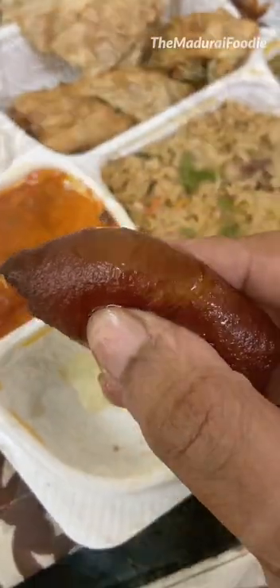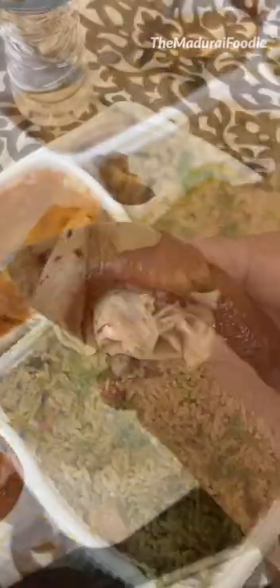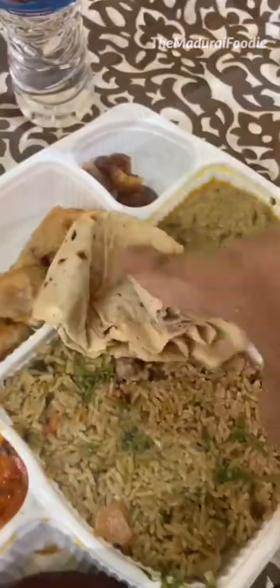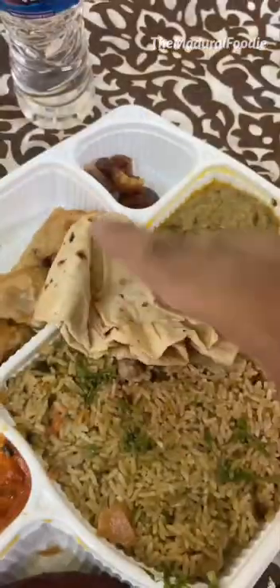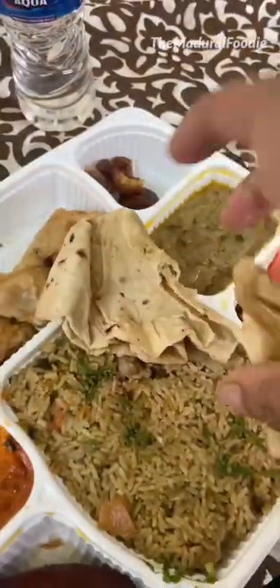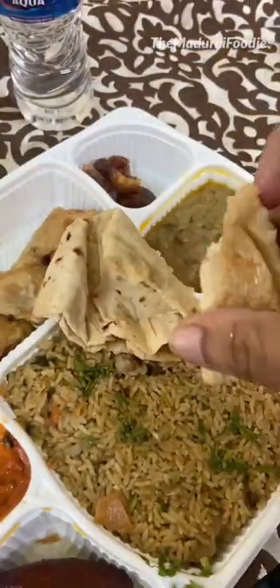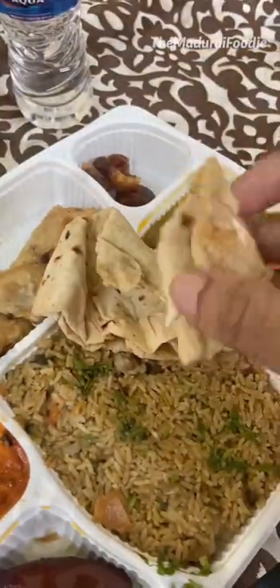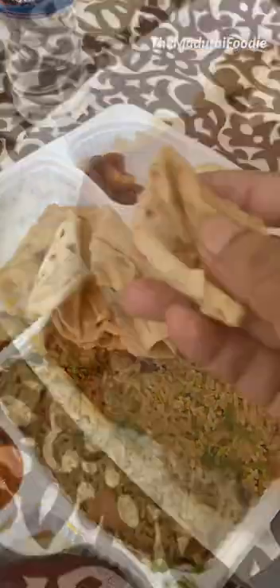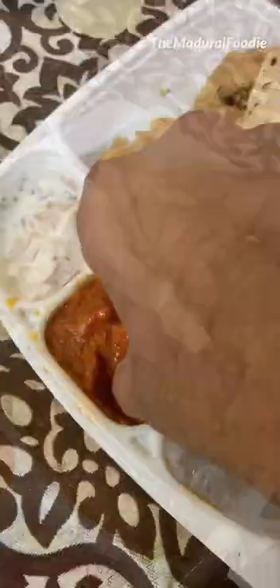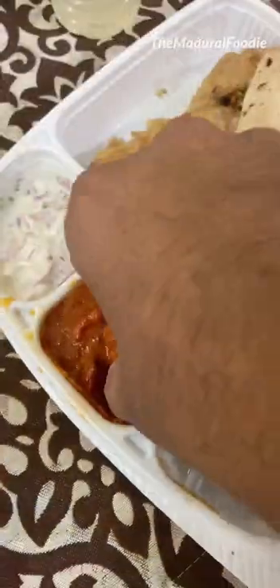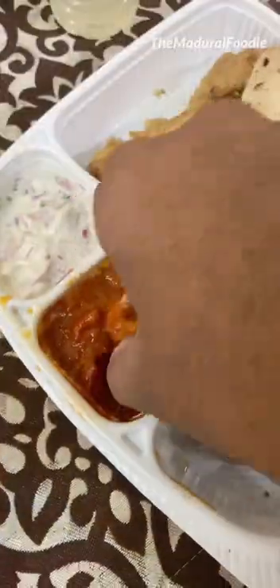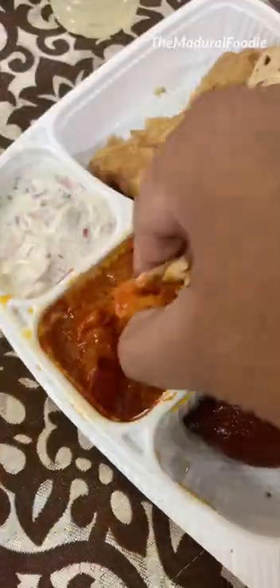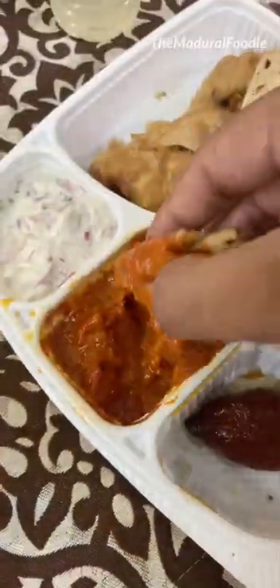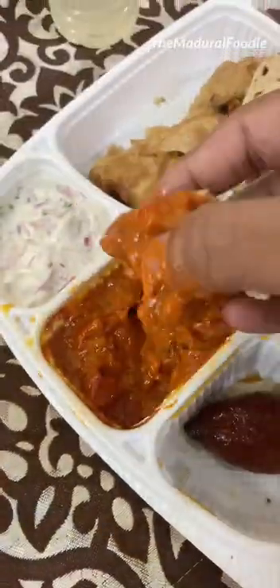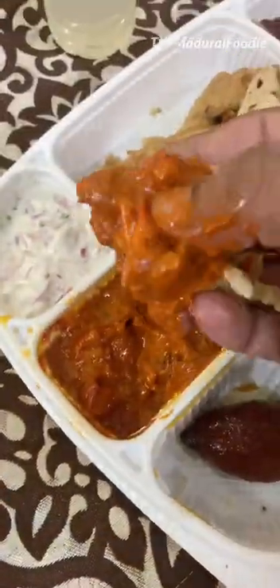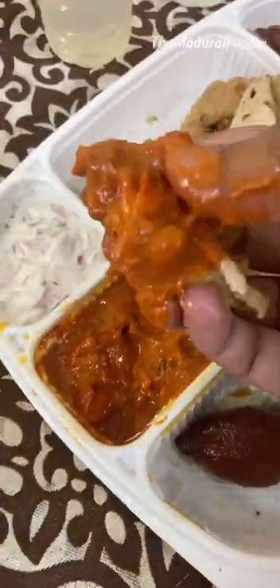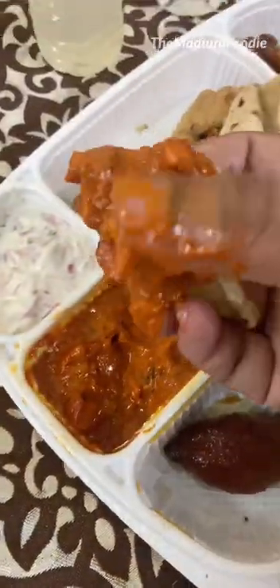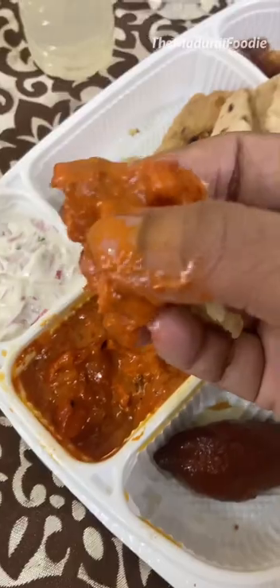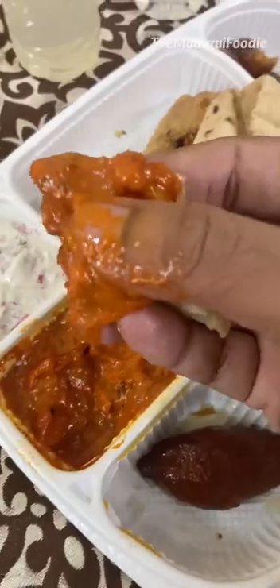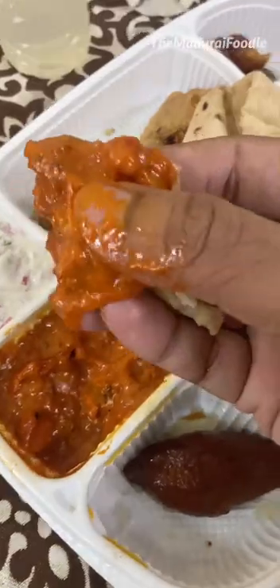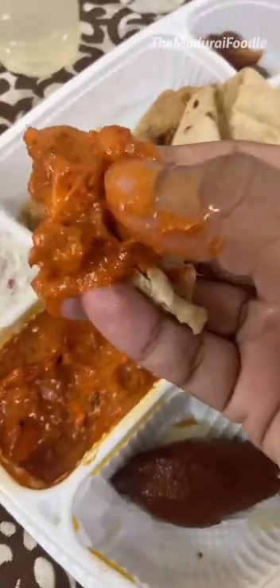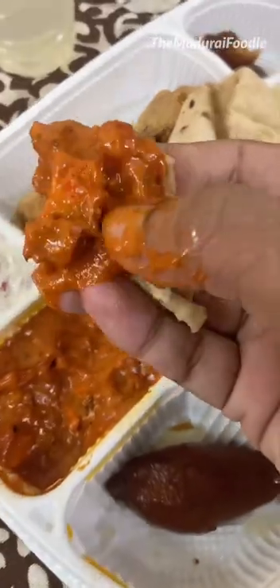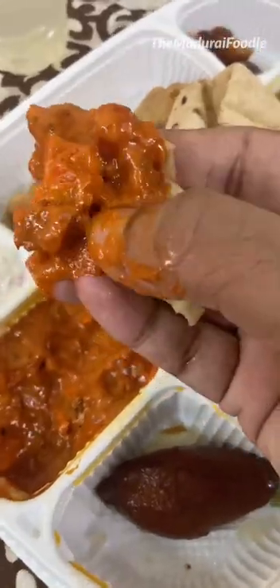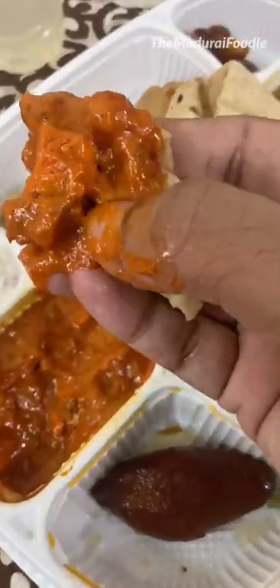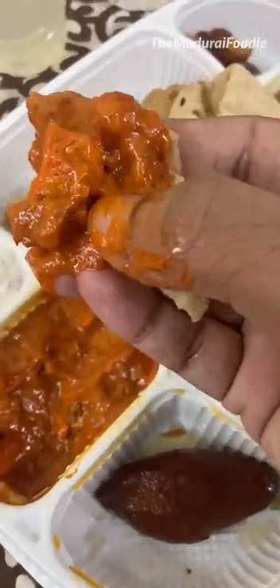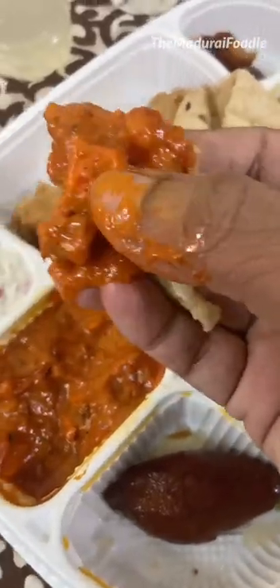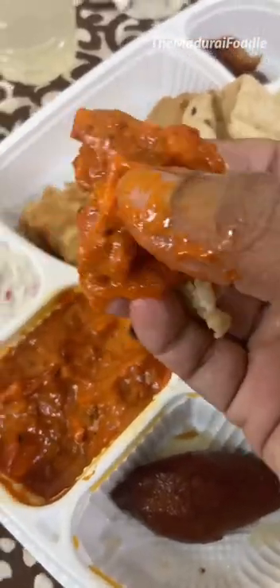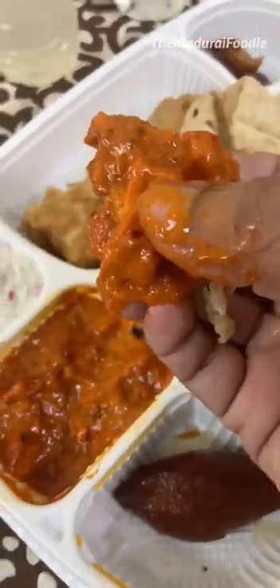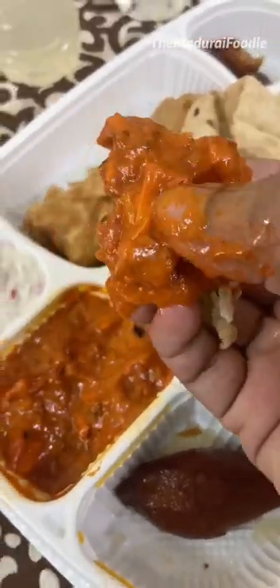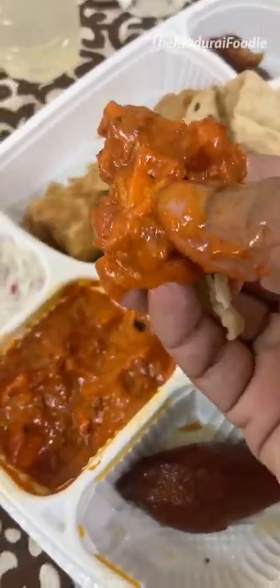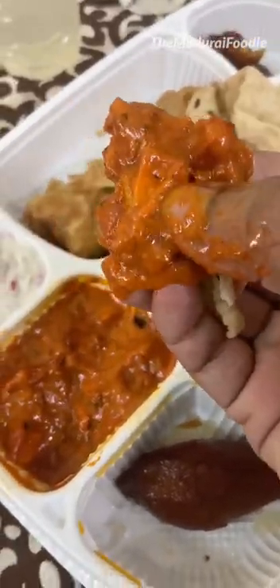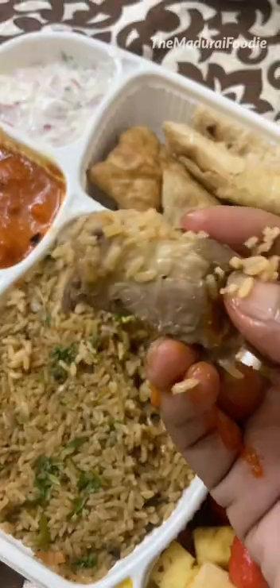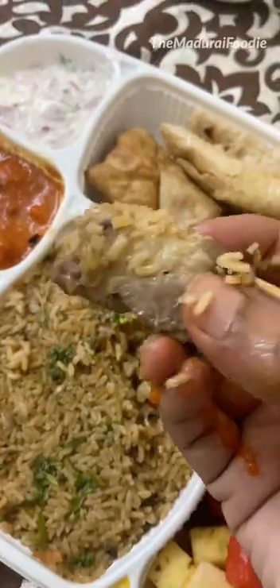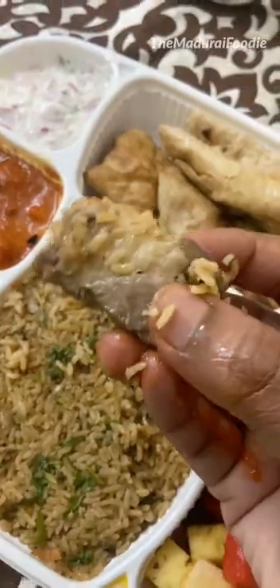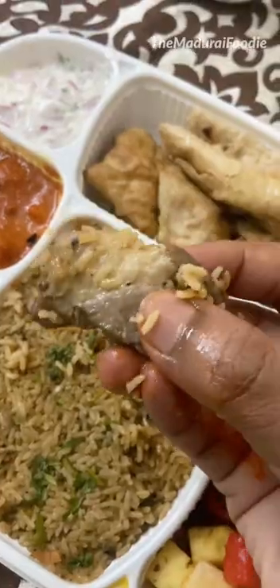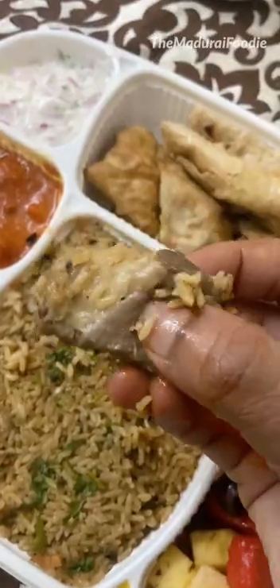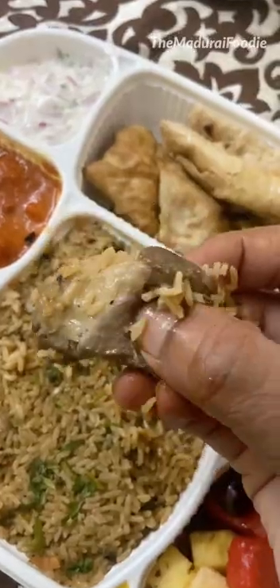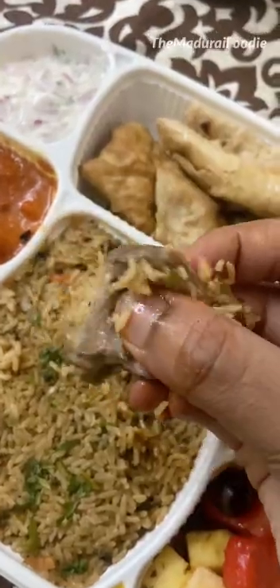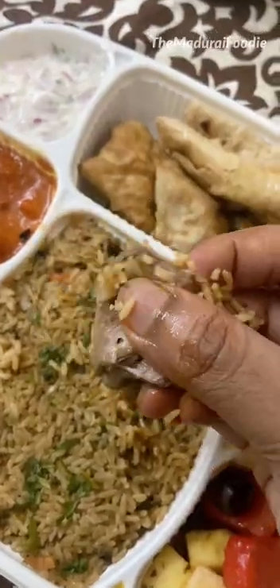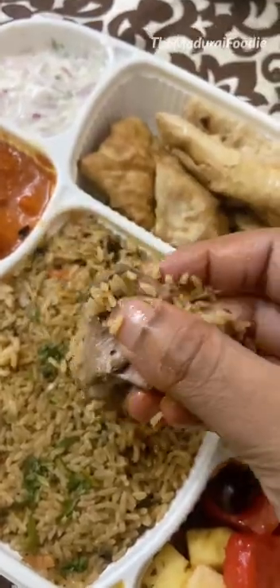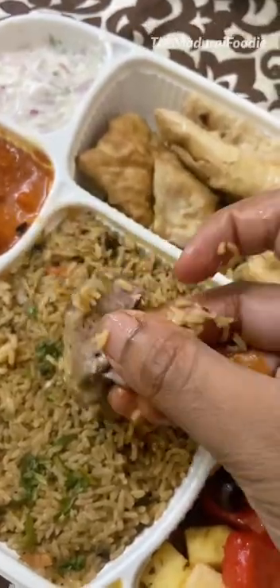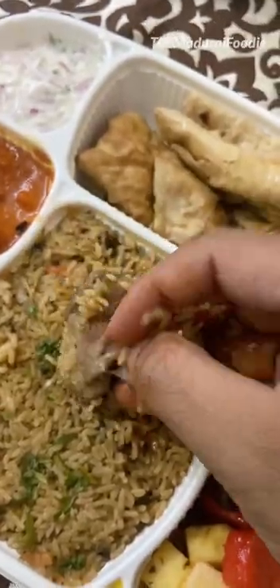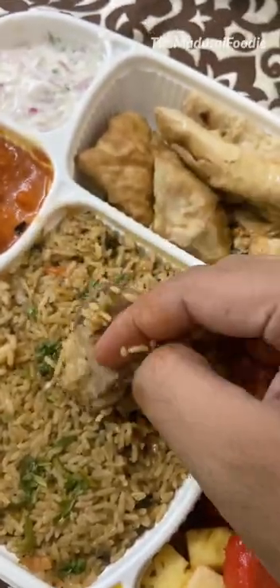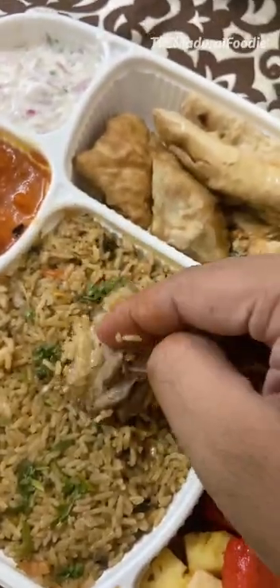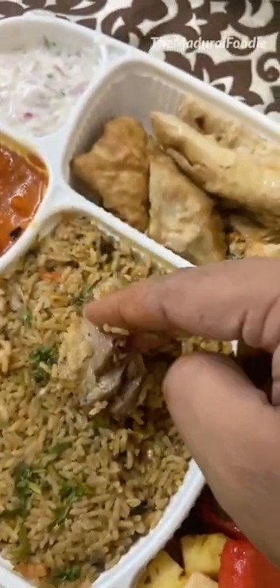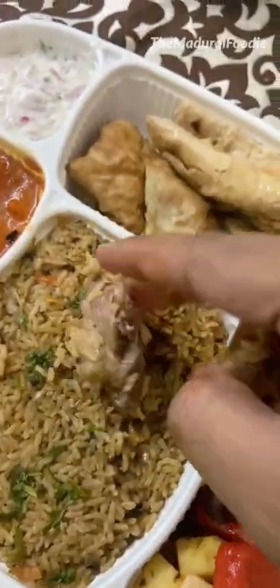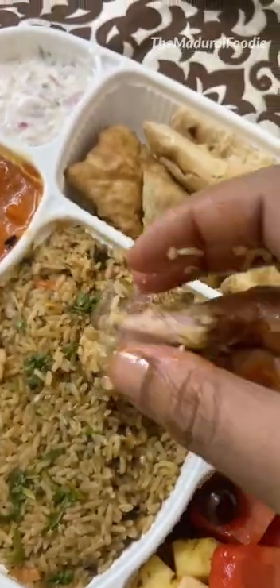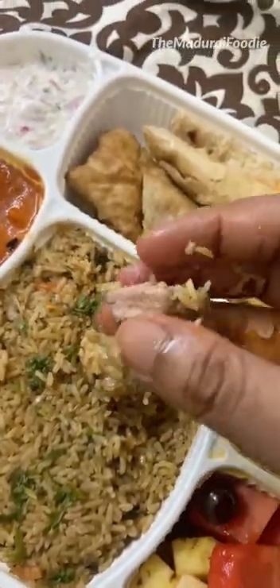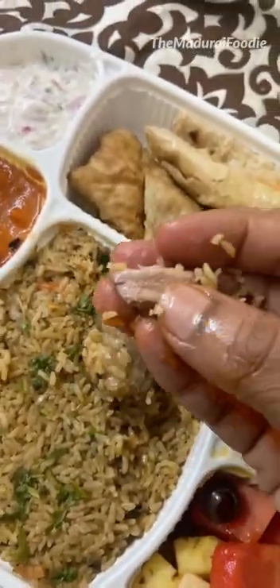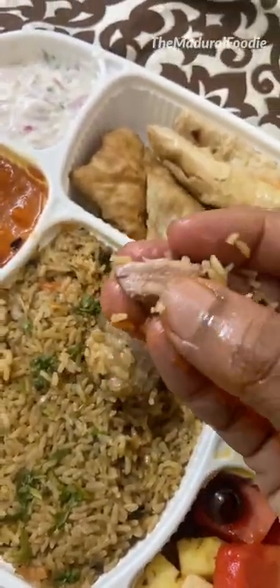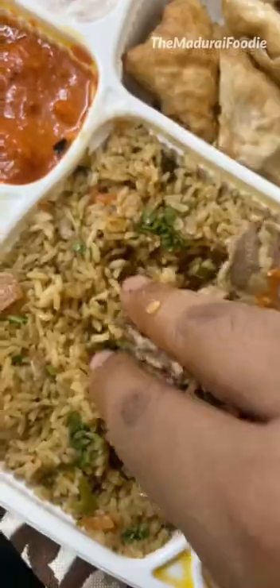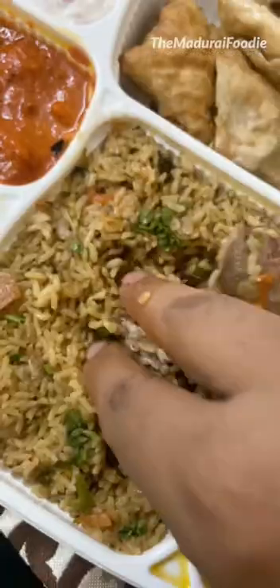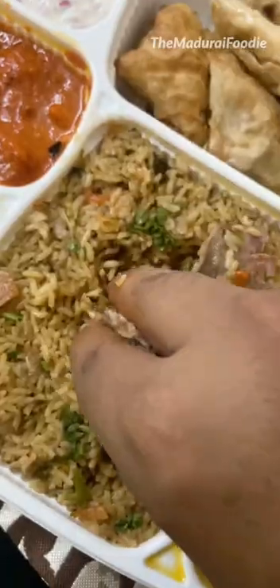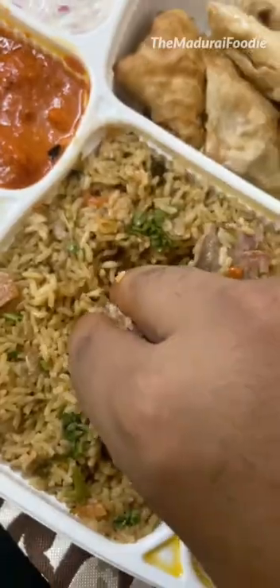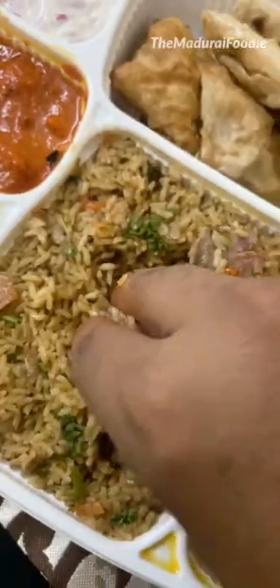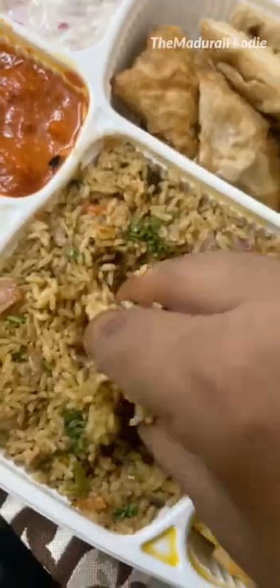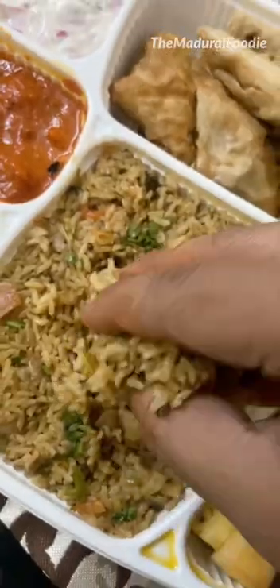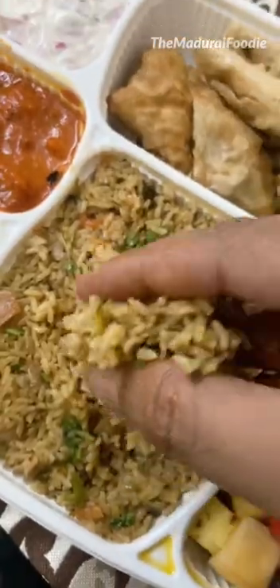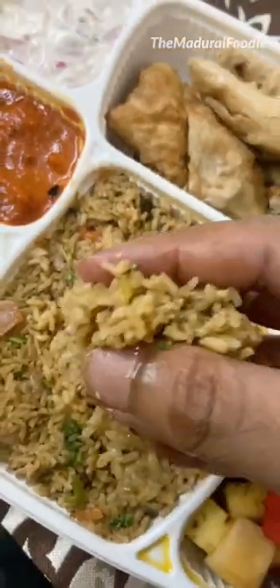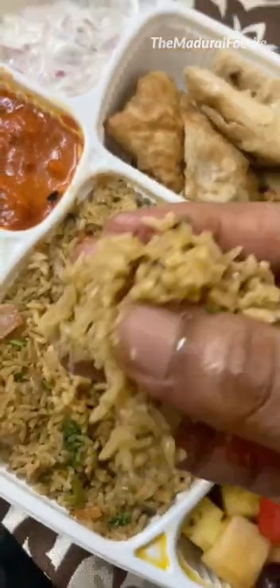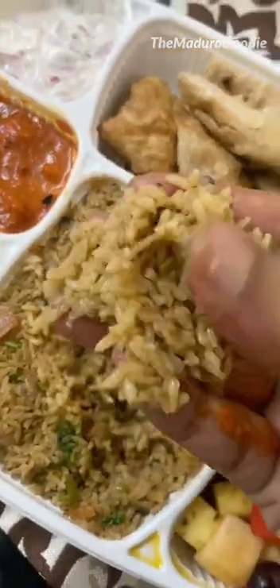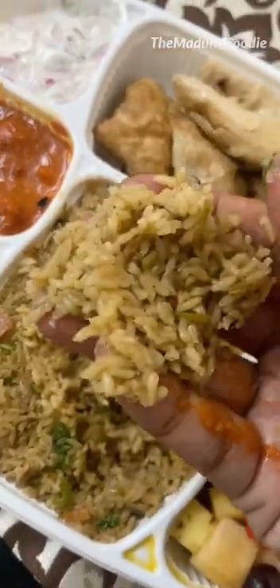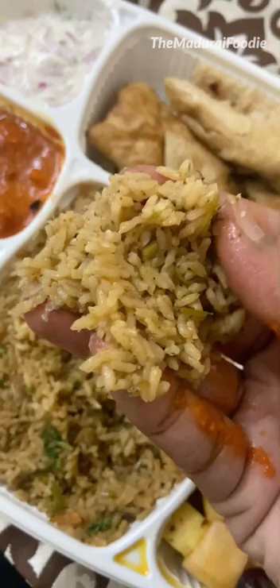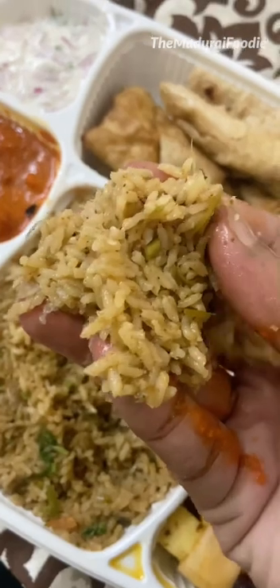In the main courses, there is butter chicken masala, which is ultimate, mutton biryani pieces, and the rice is also decent.